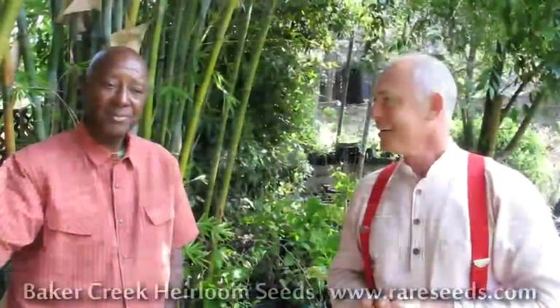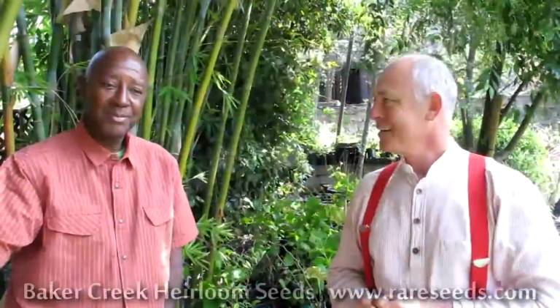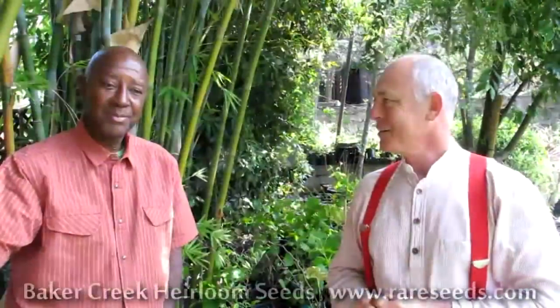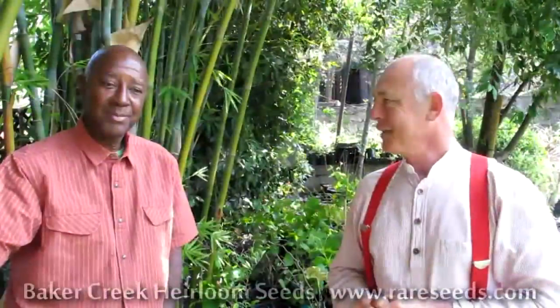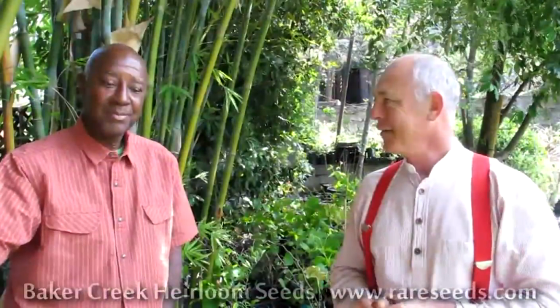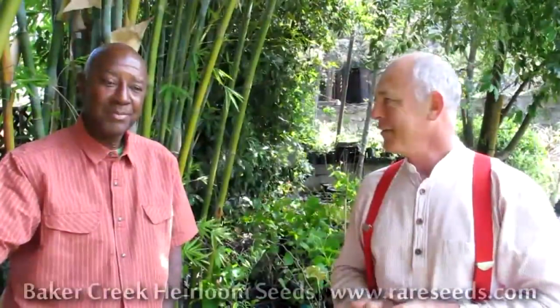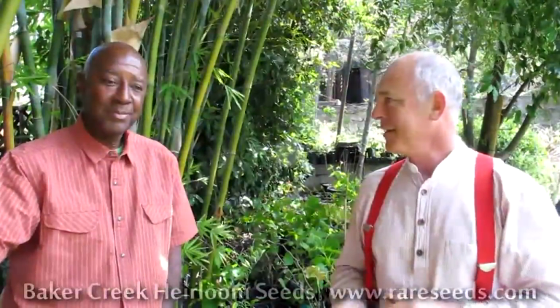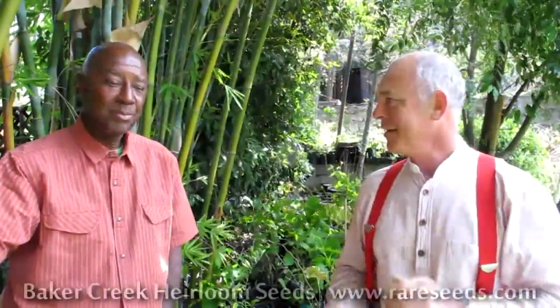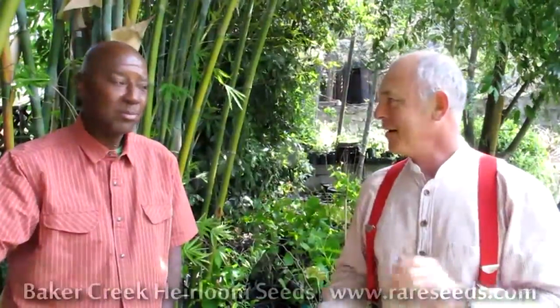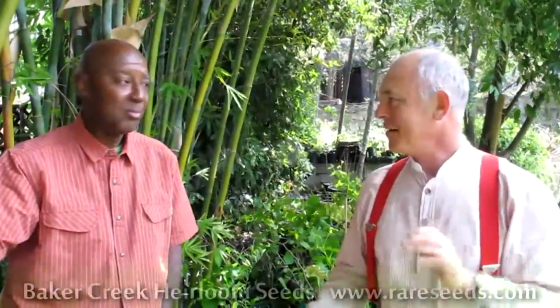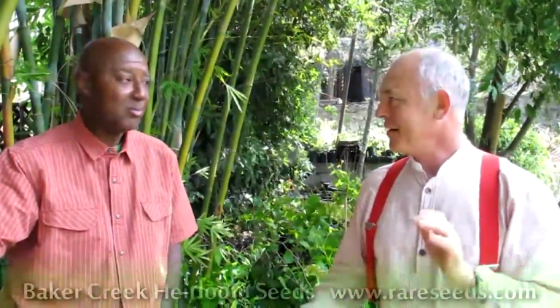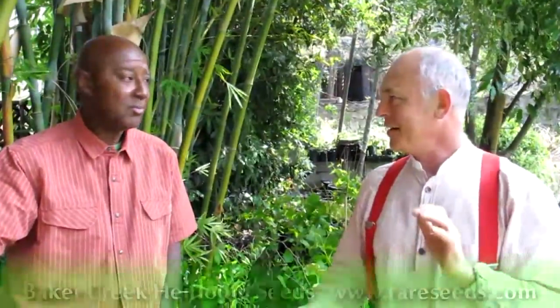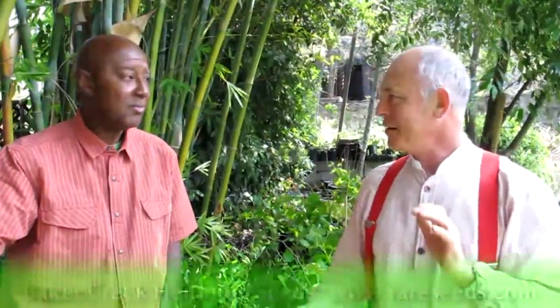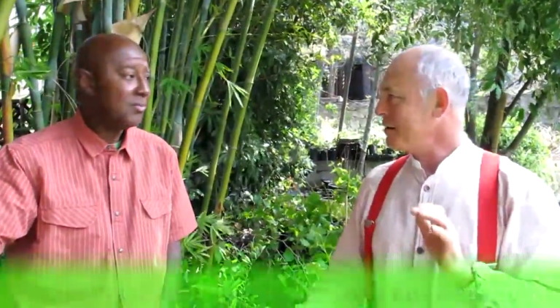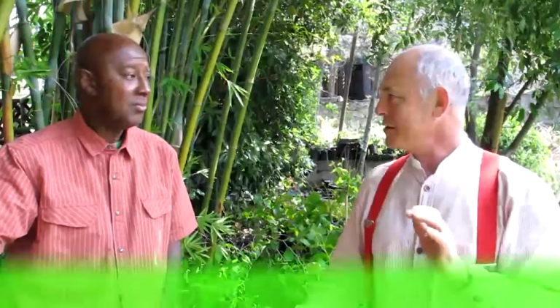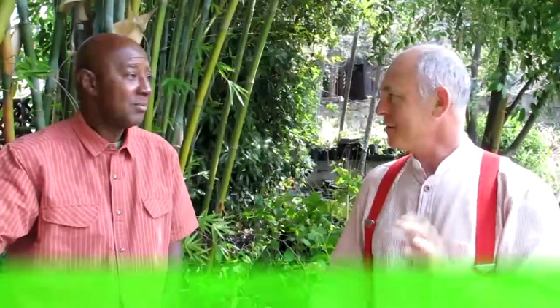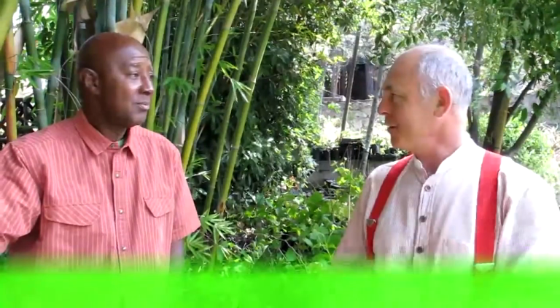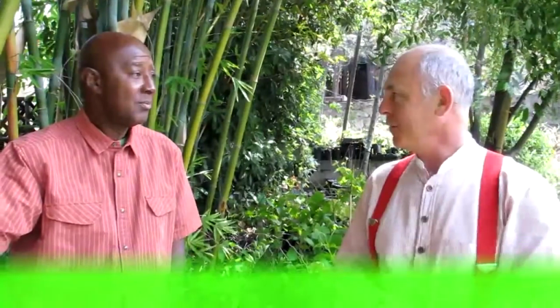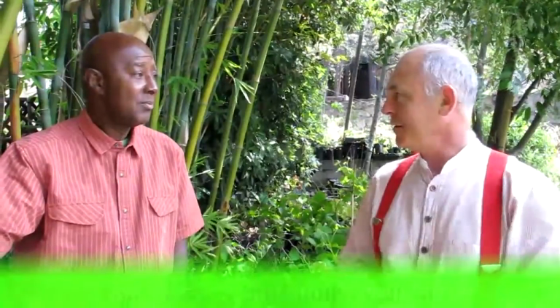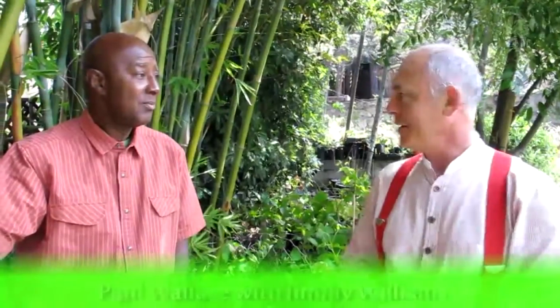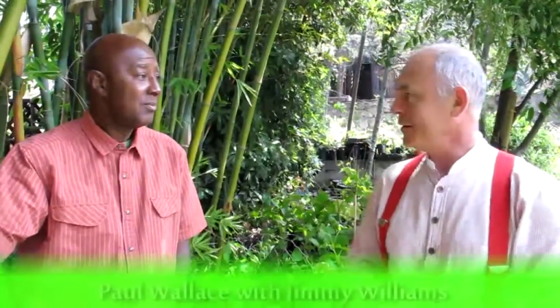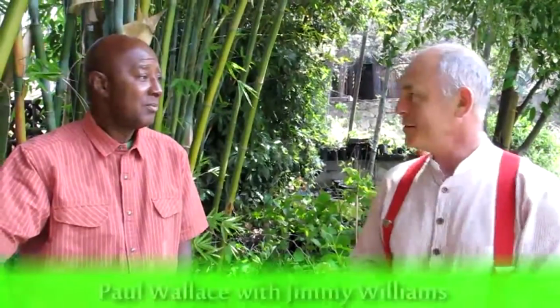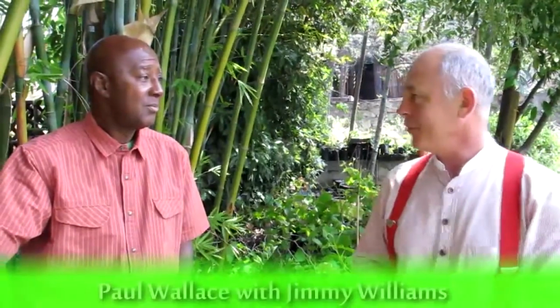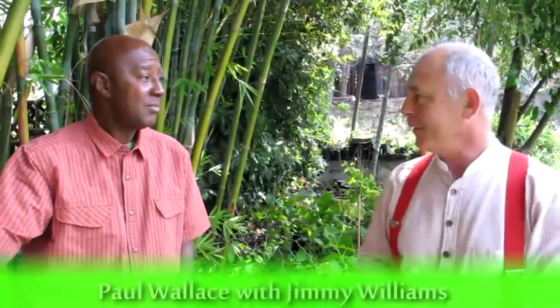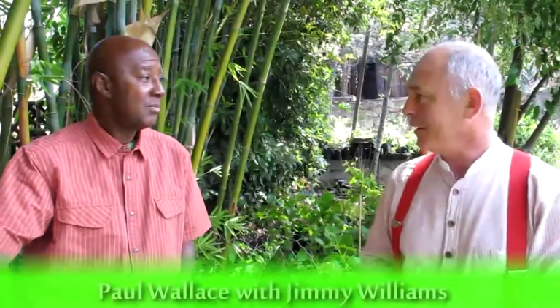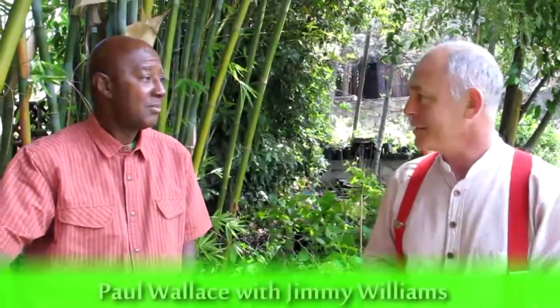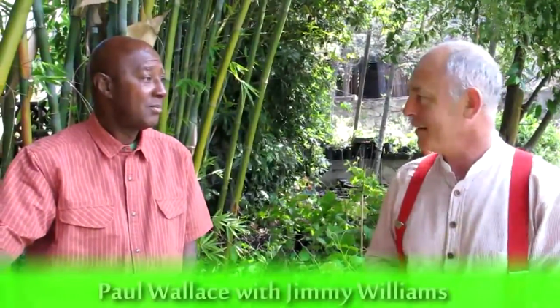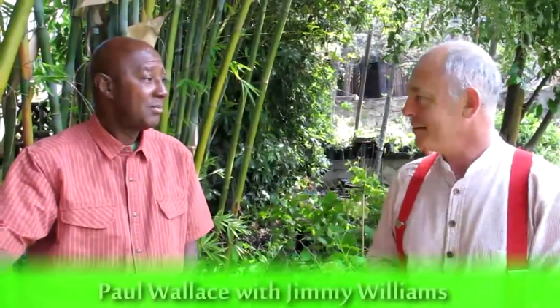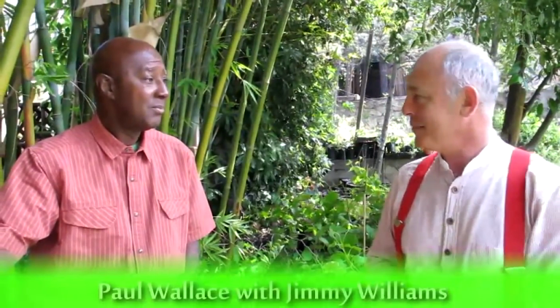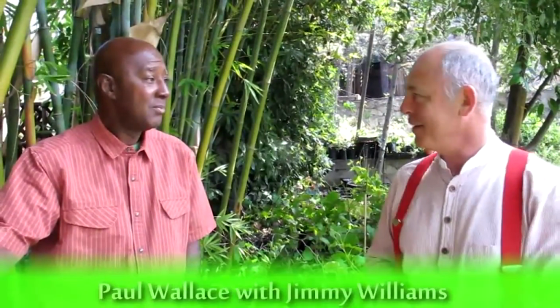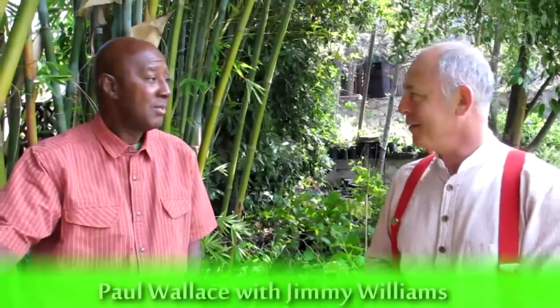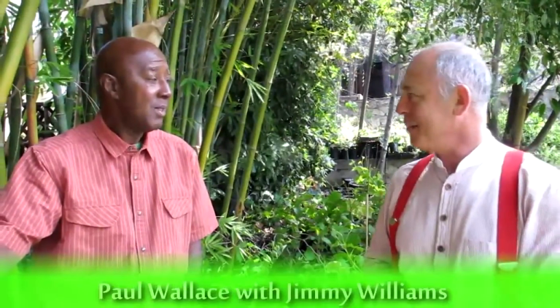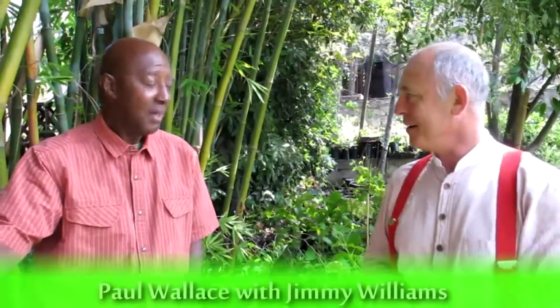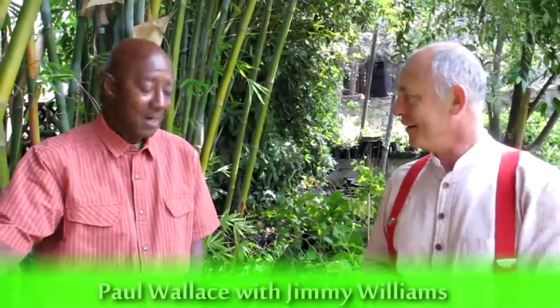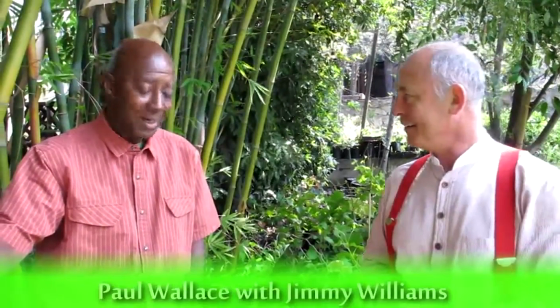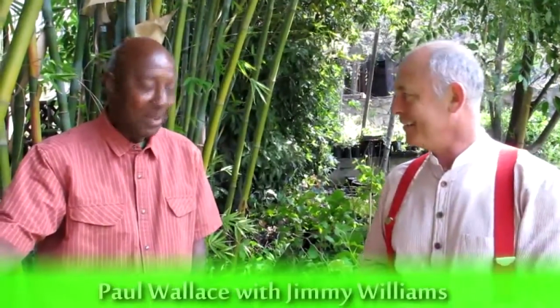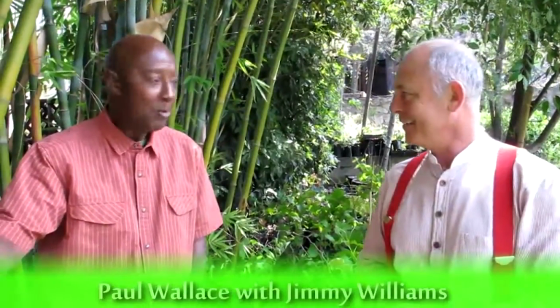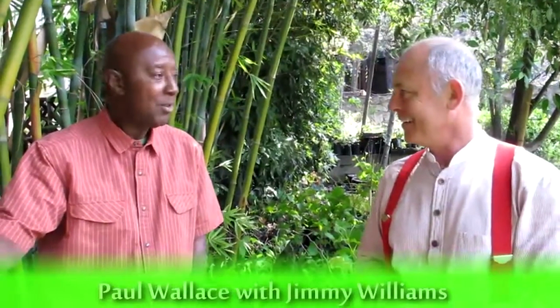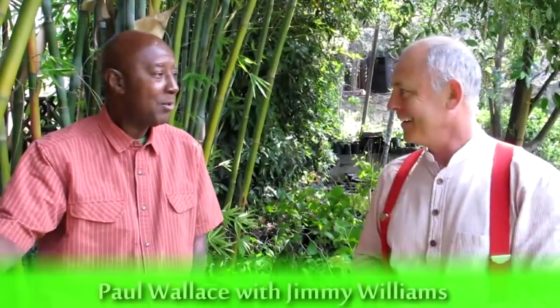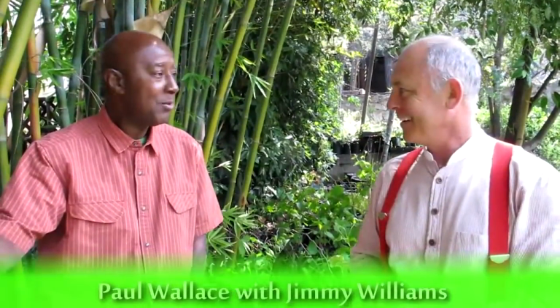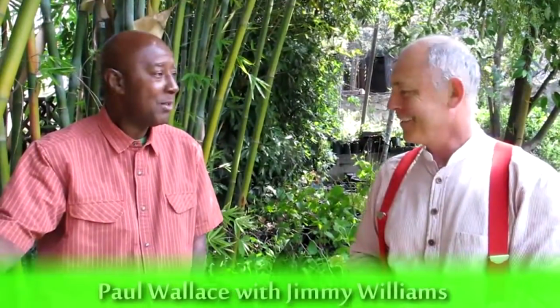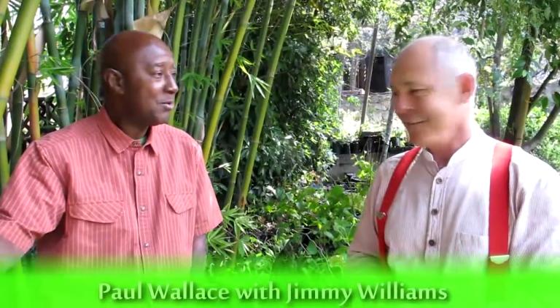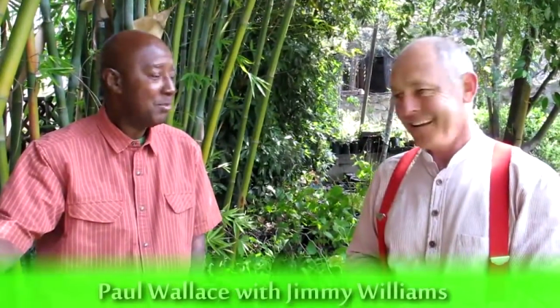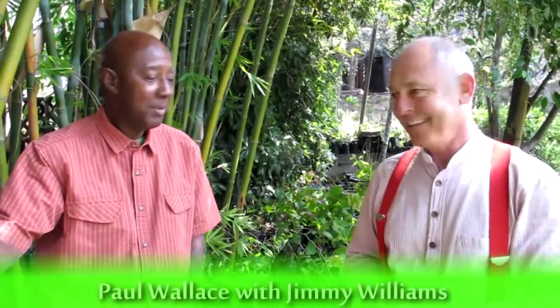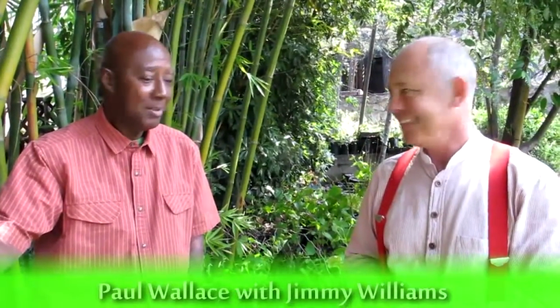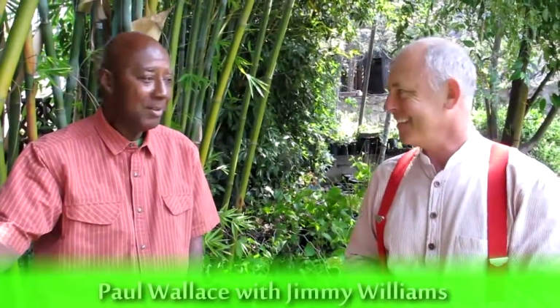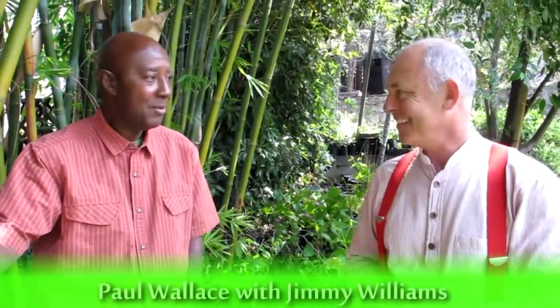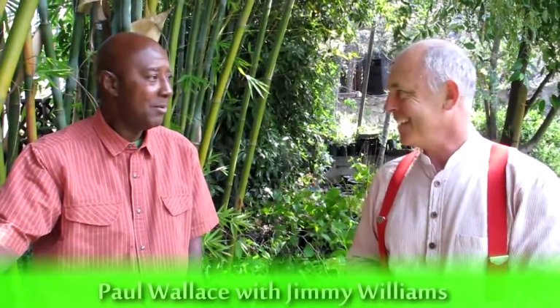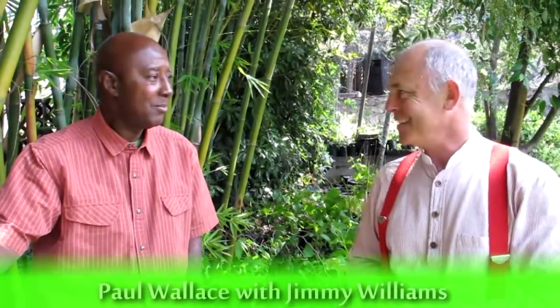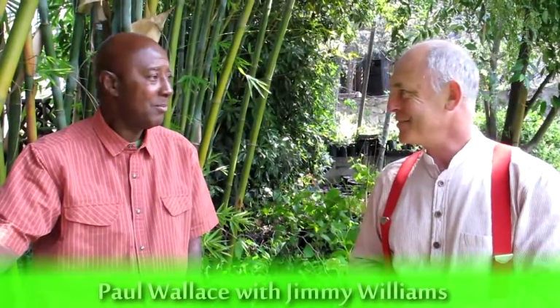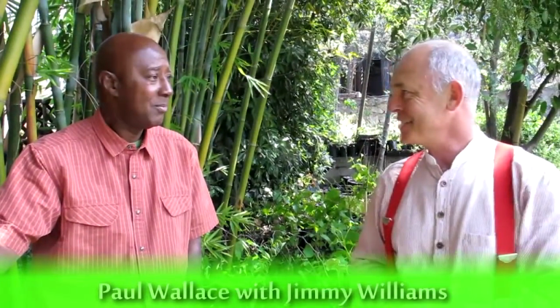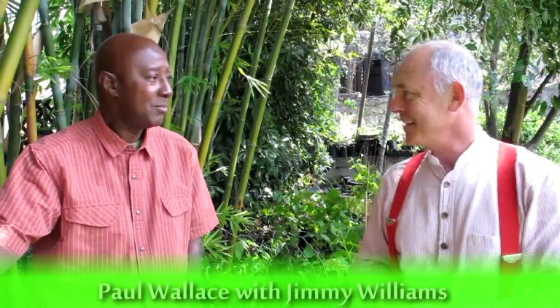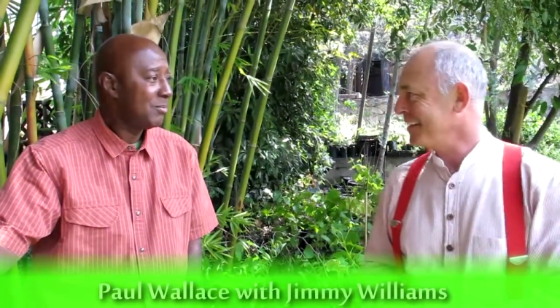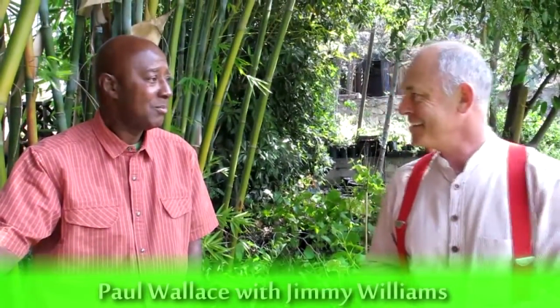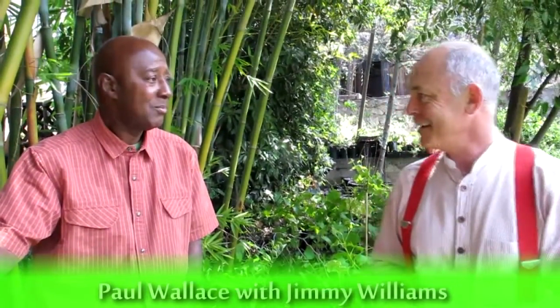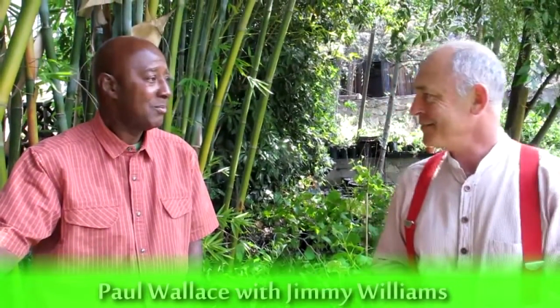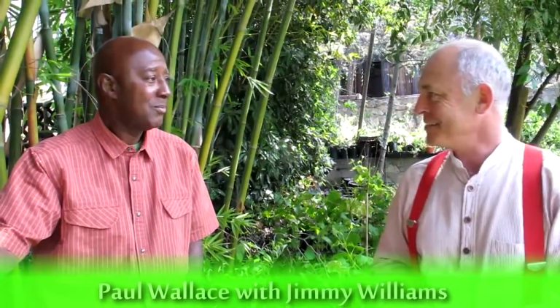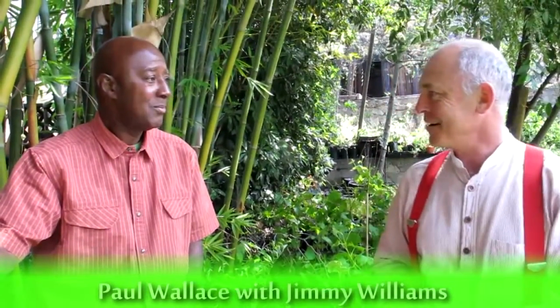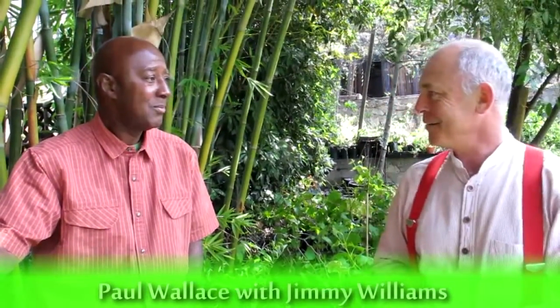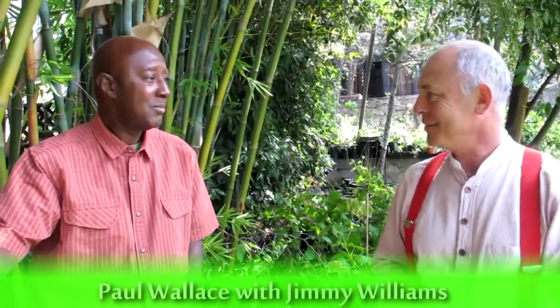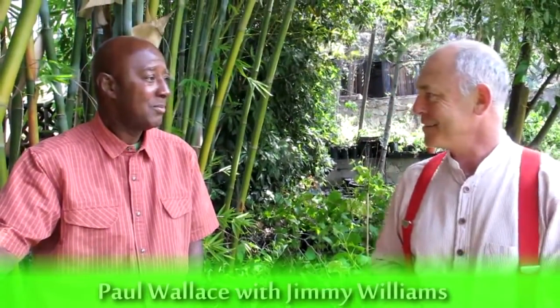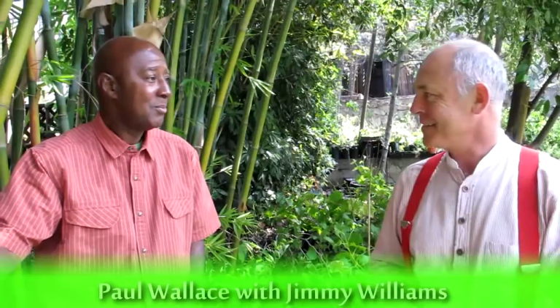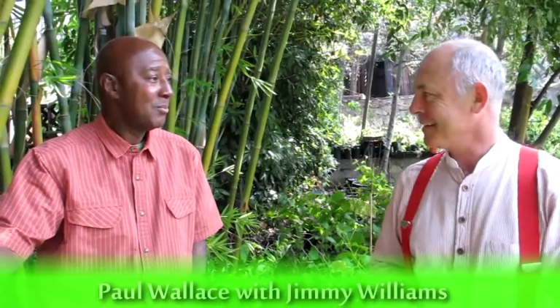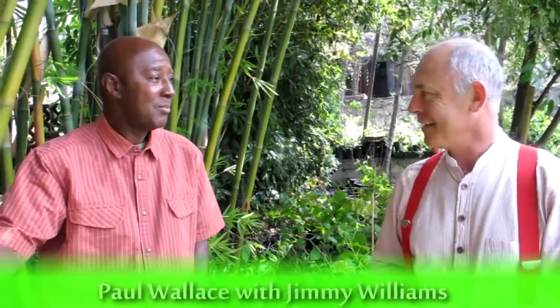We're here in the garden in the nursery with Jimmy Williams. Hi Jimmy, how are you? Hi, how are you? Thanks for being here, thanks for taking the time to talk with us today.